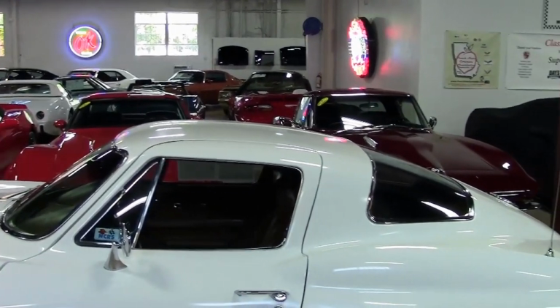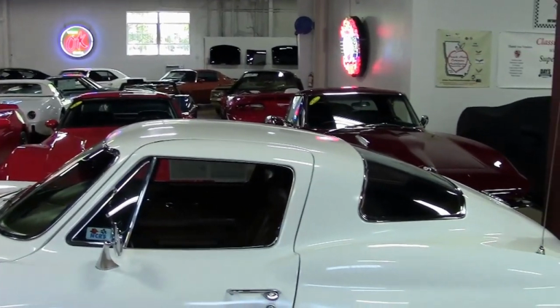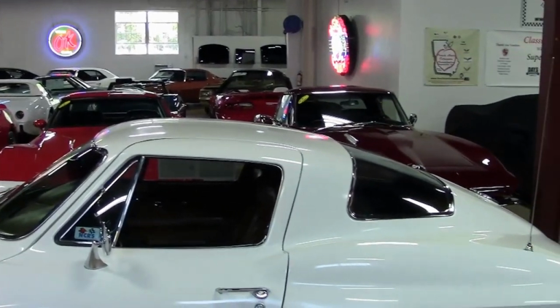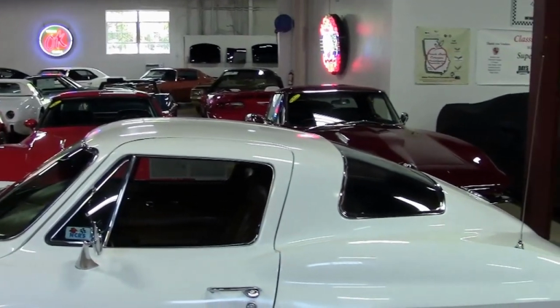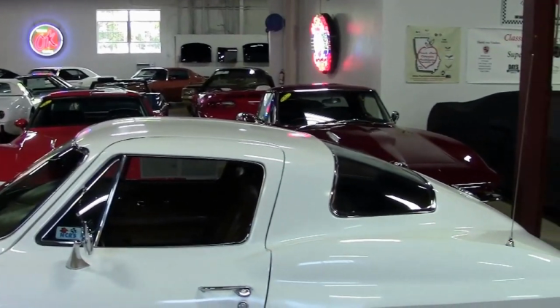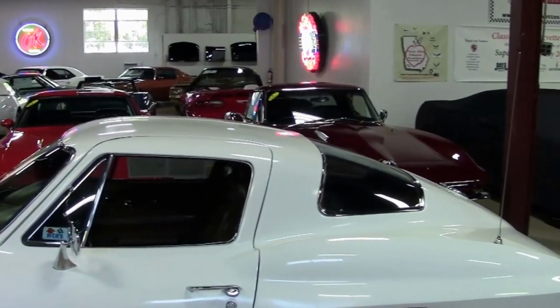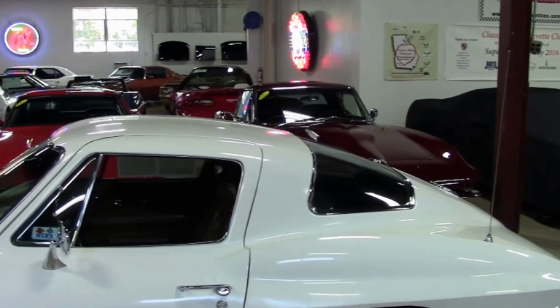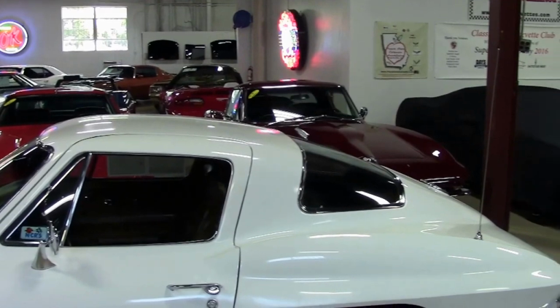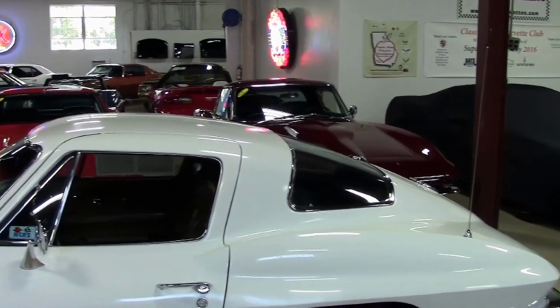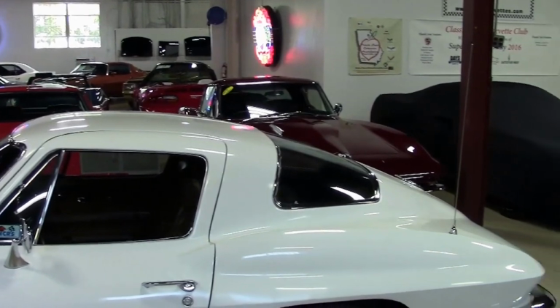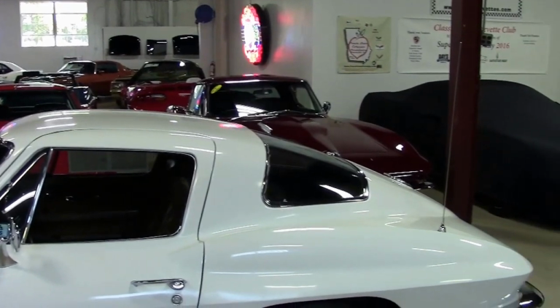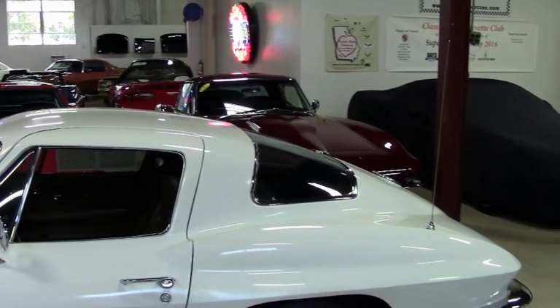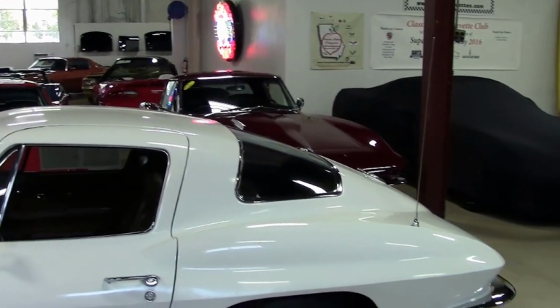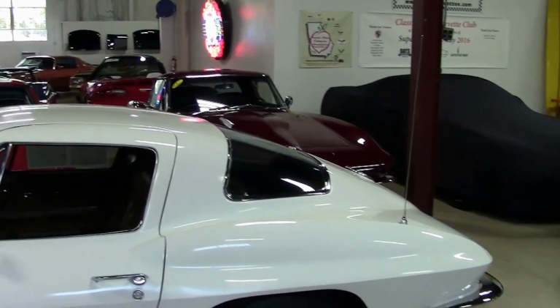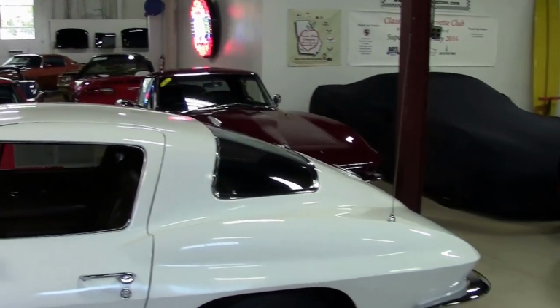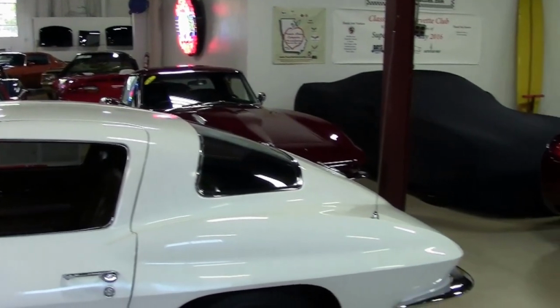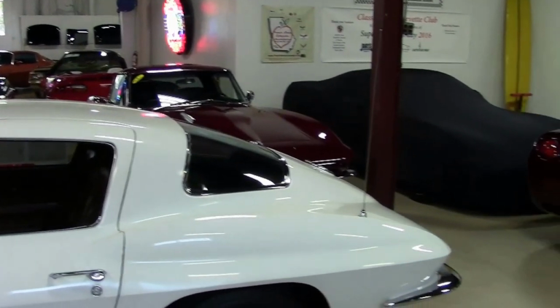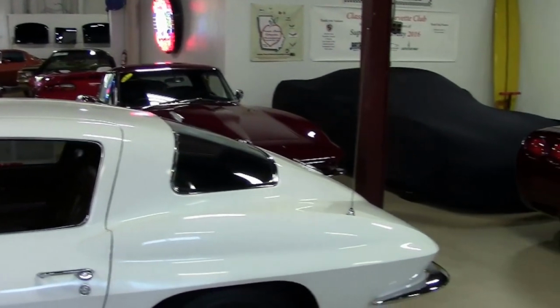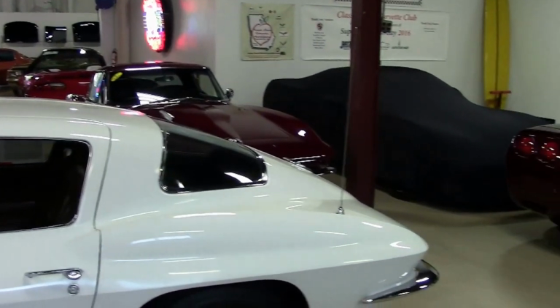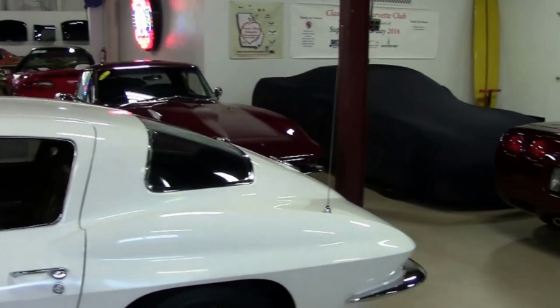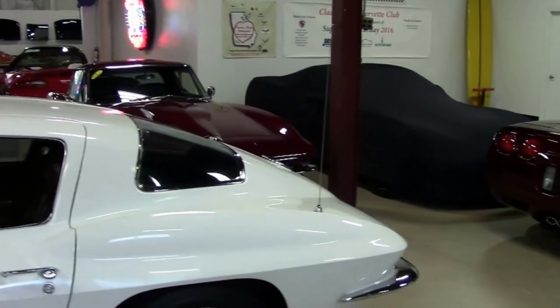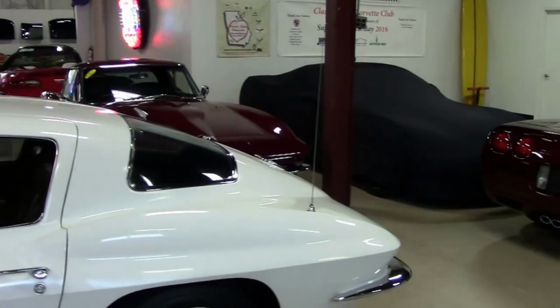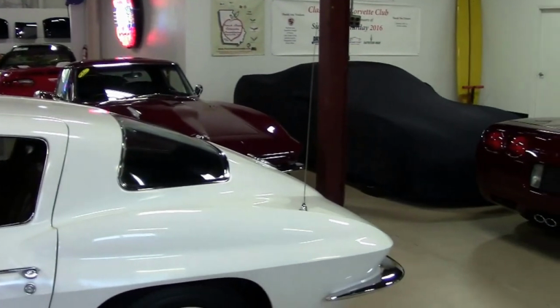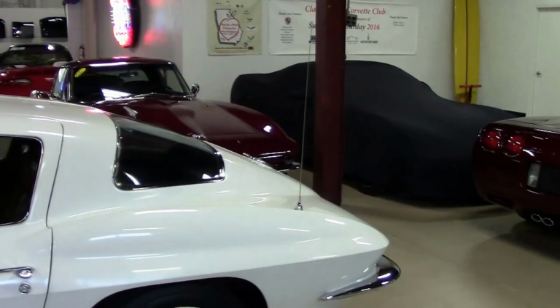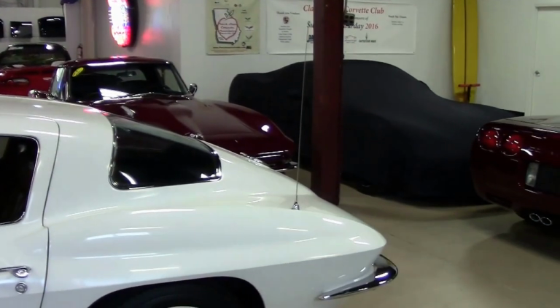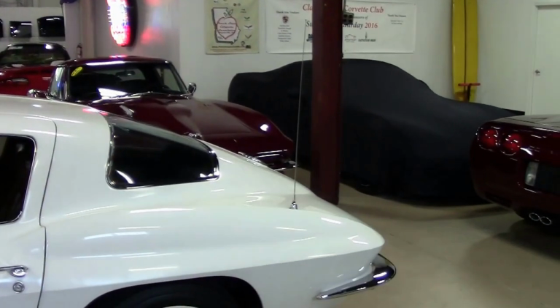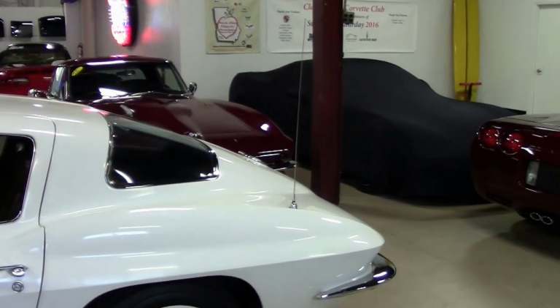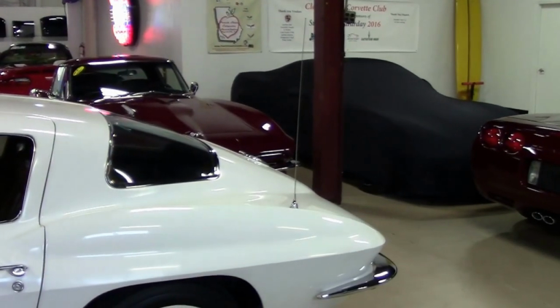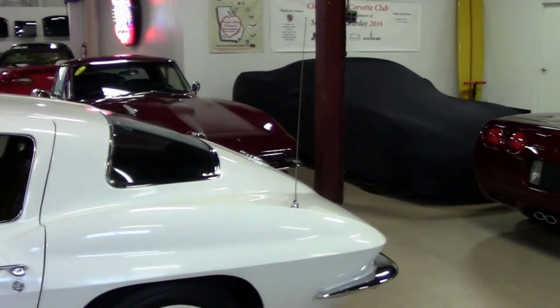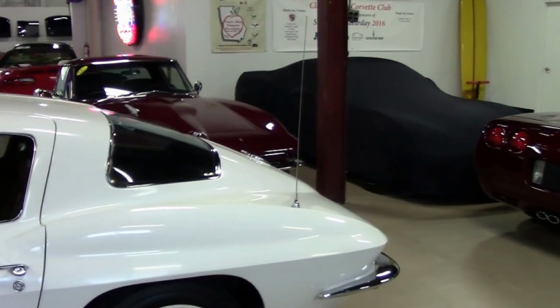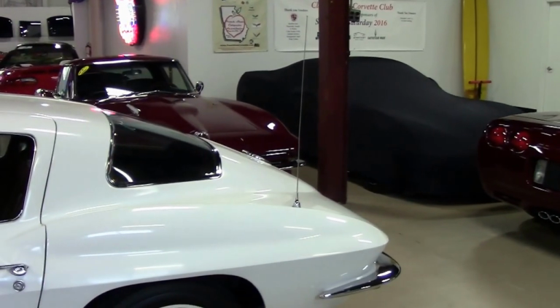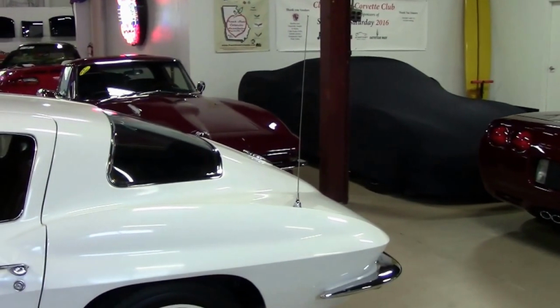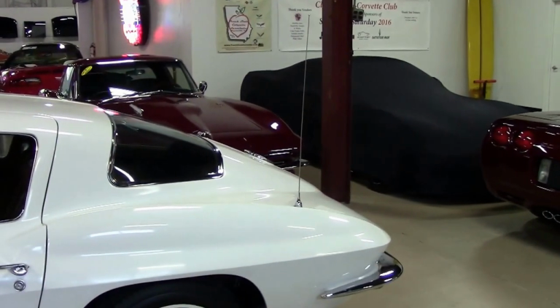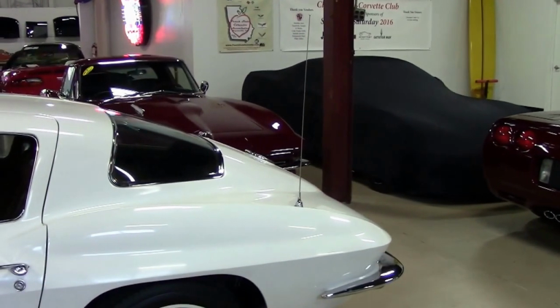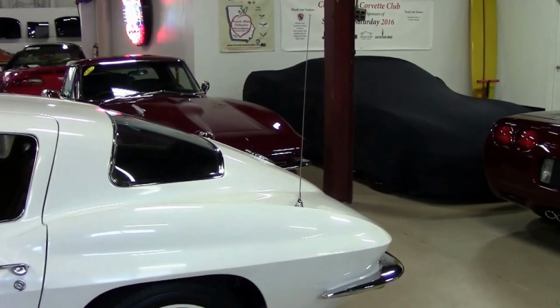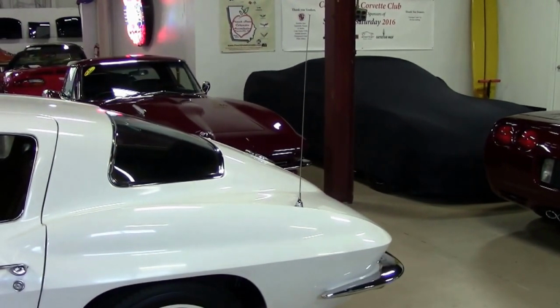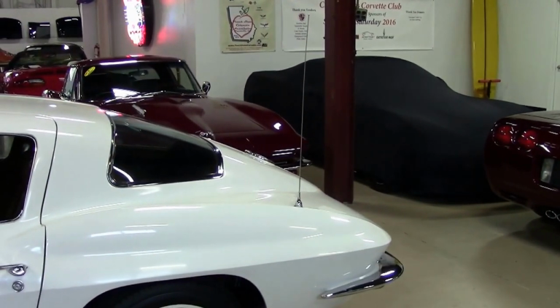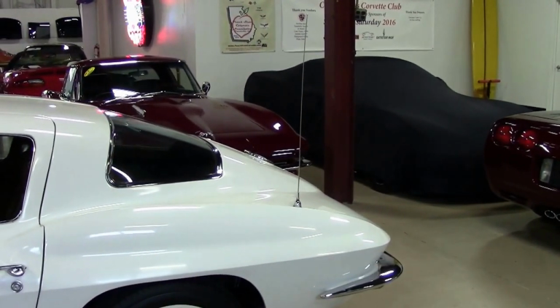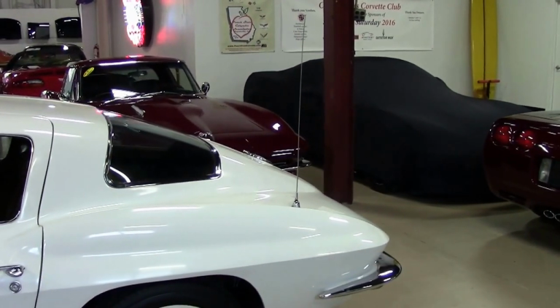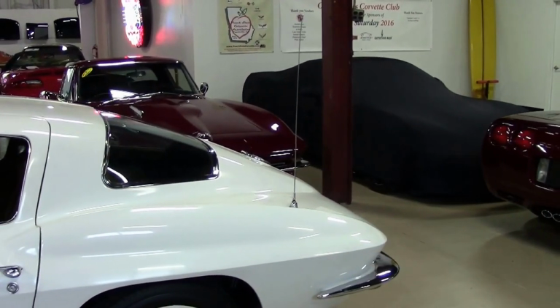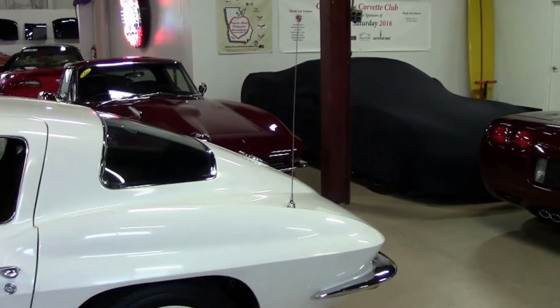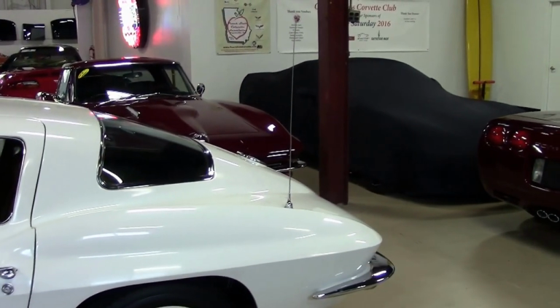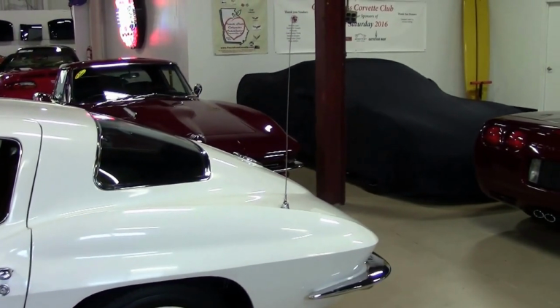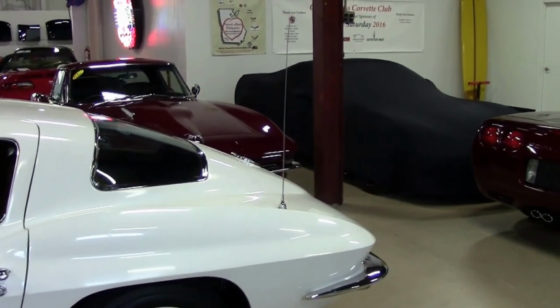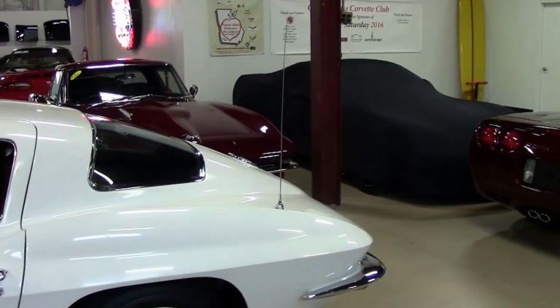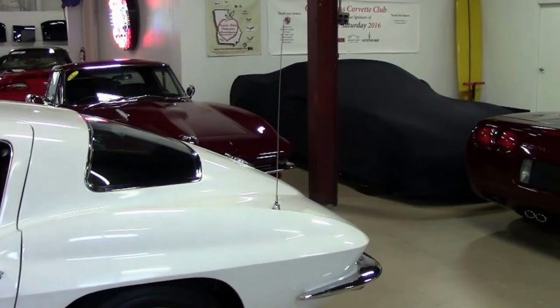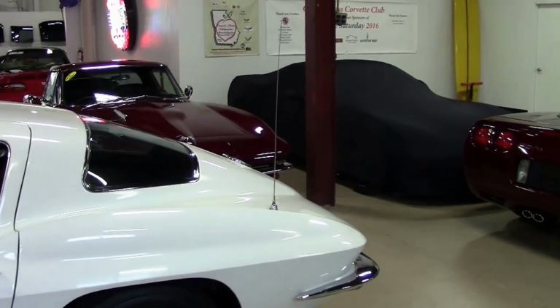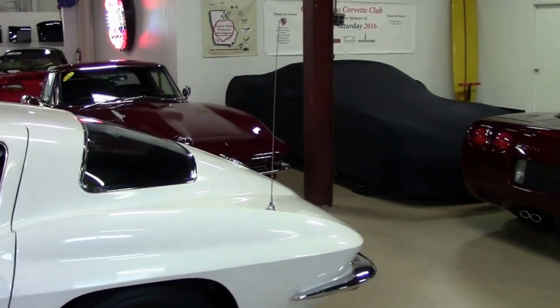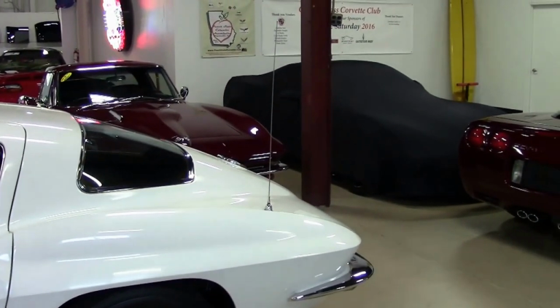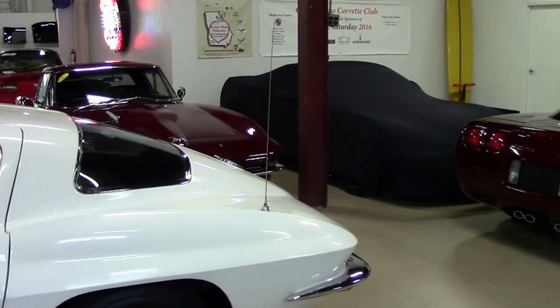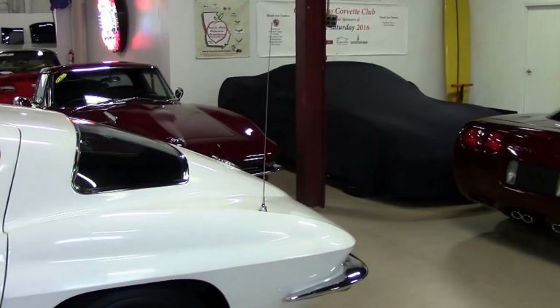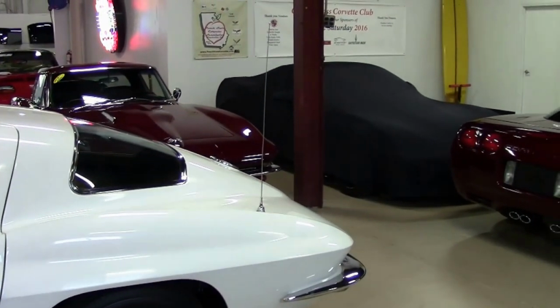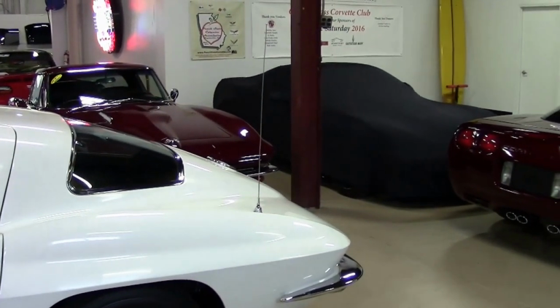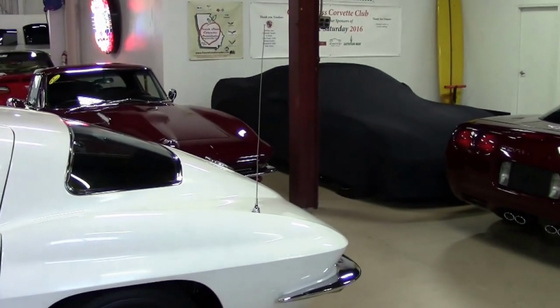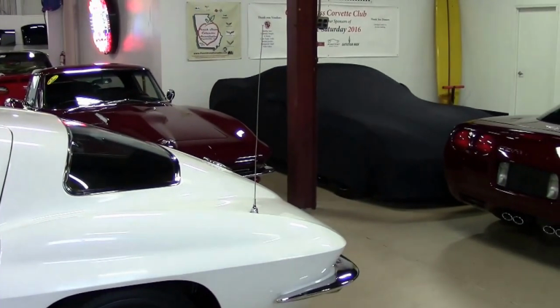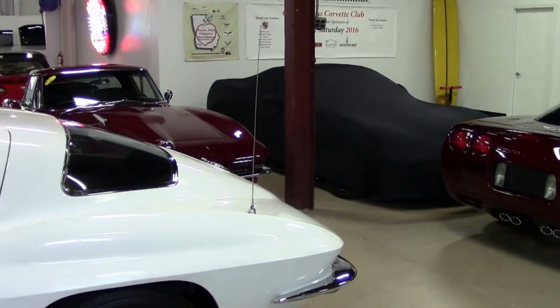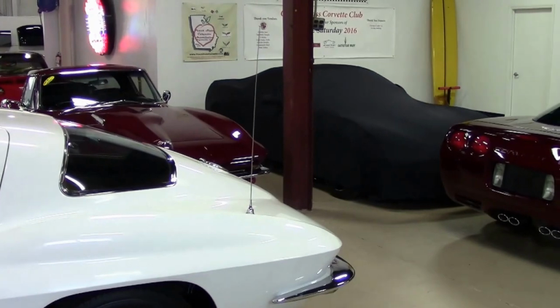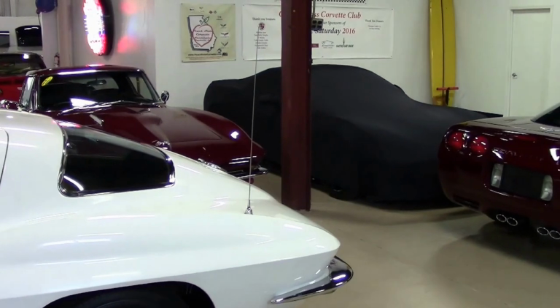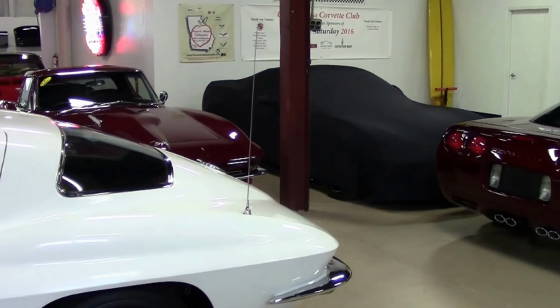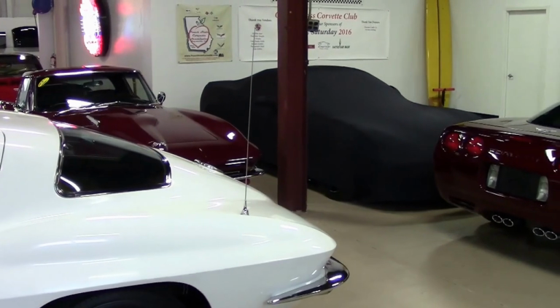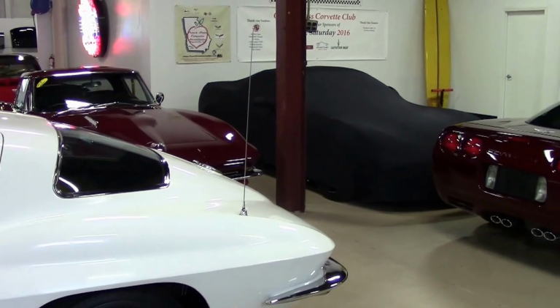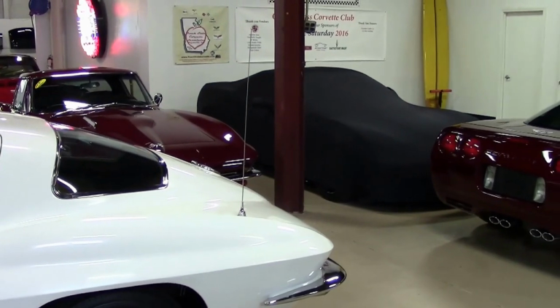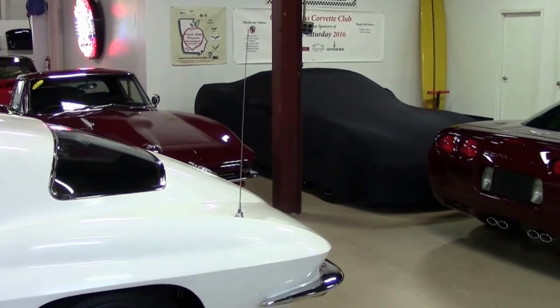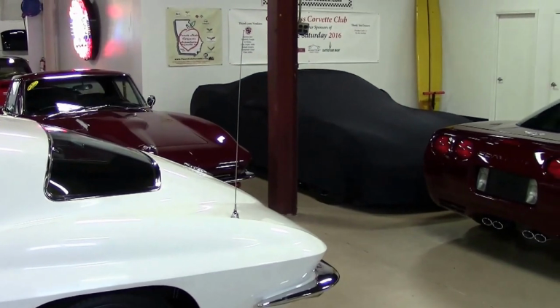As you can see, Chevelles, Camaros, Grand Nationals over in the corner. Beautiful Corvettes everywhere.